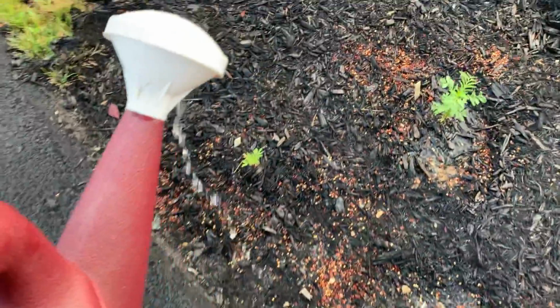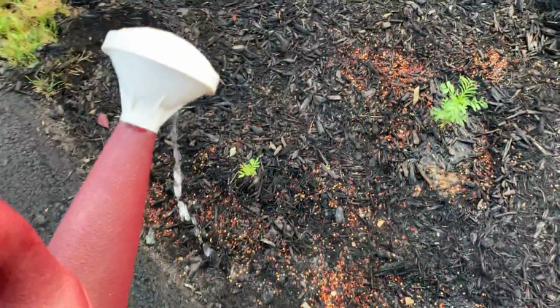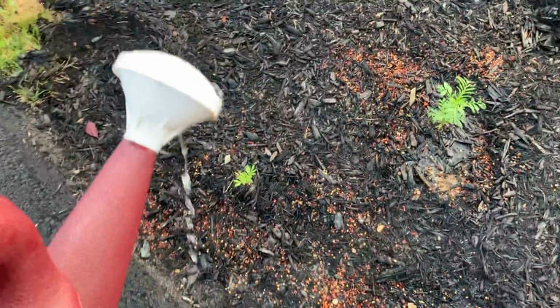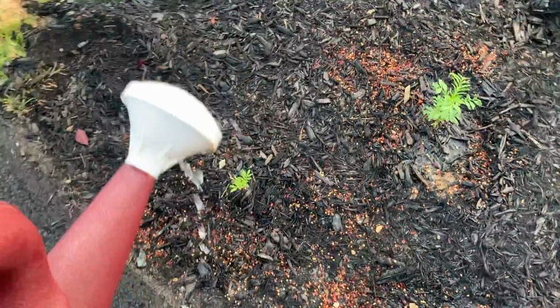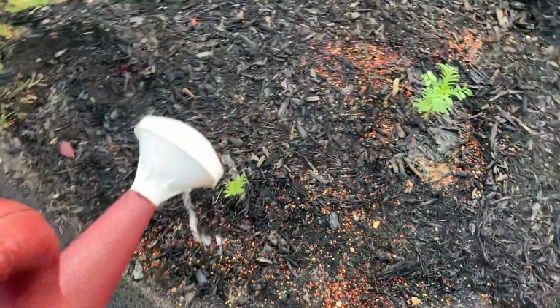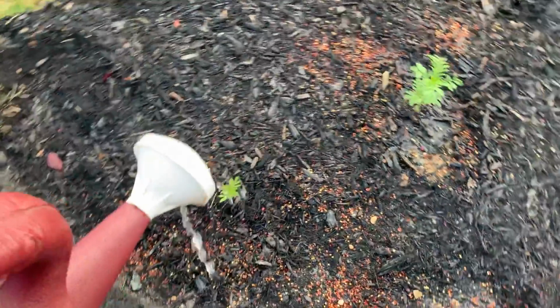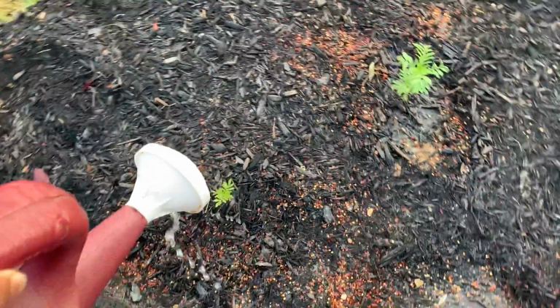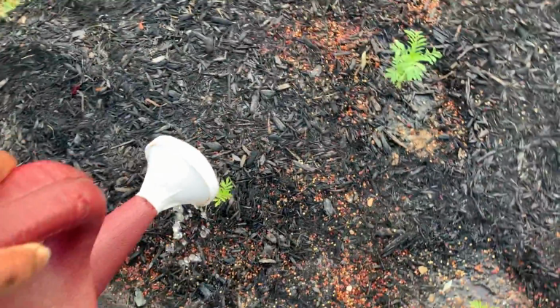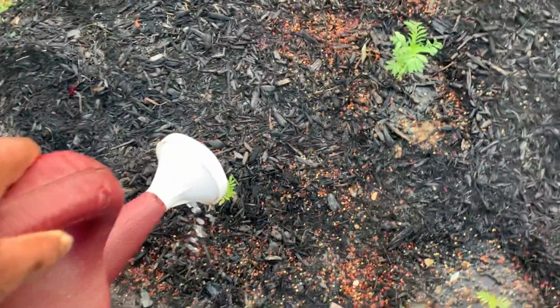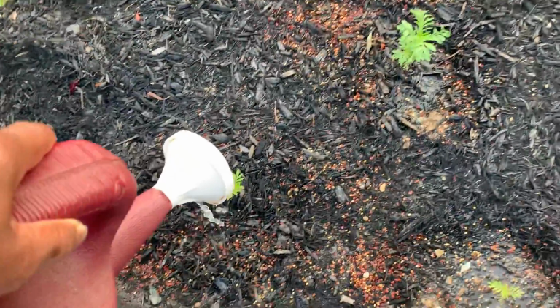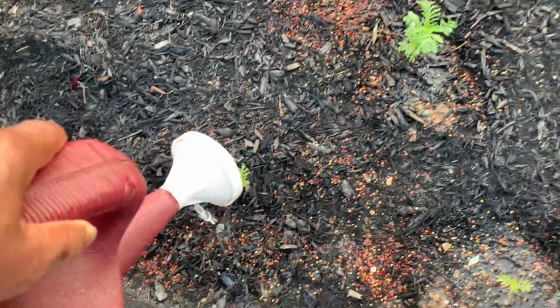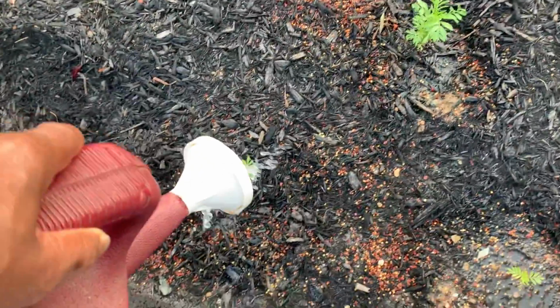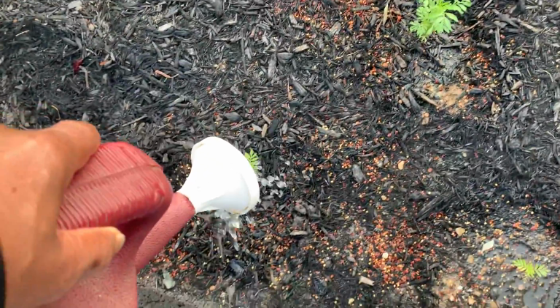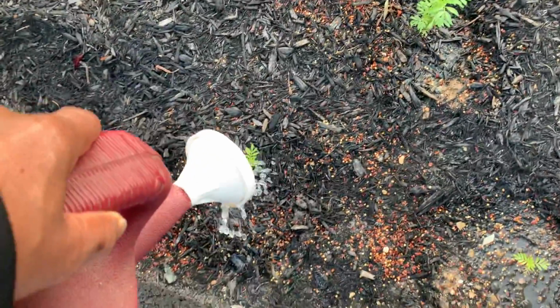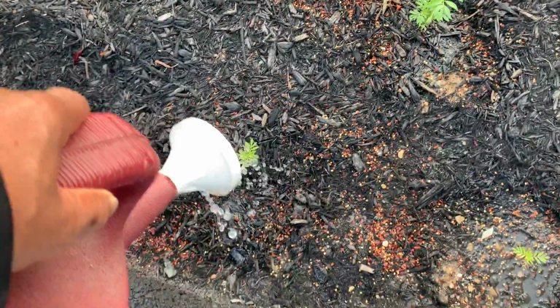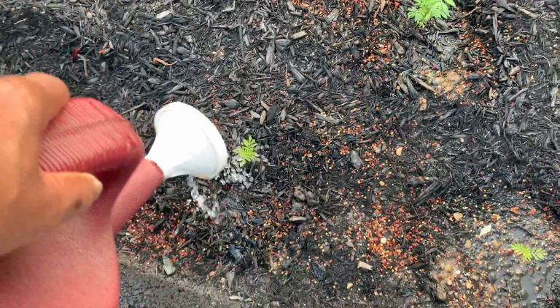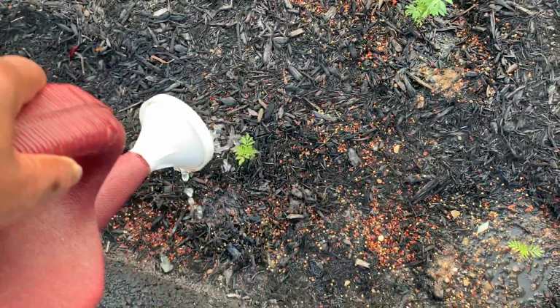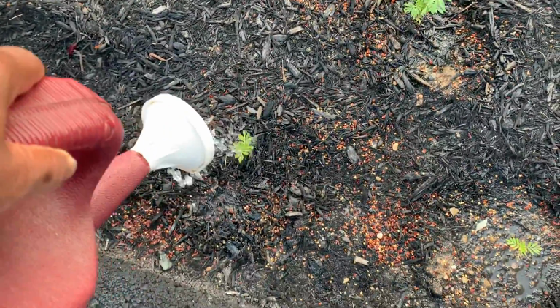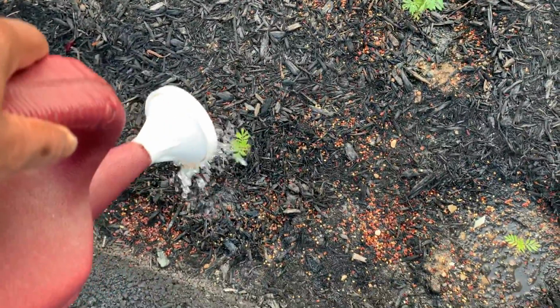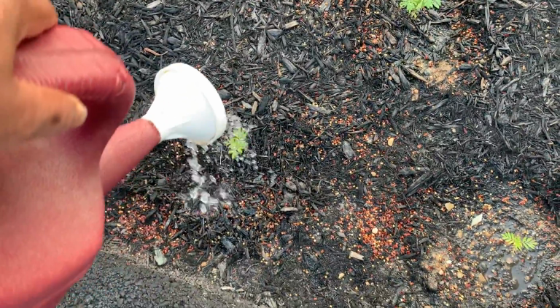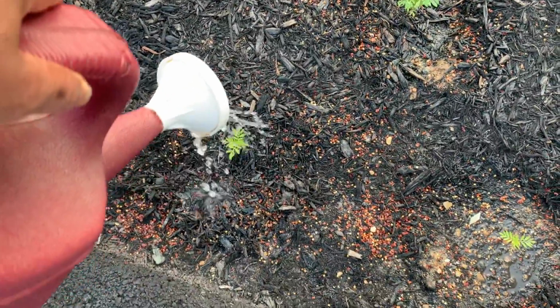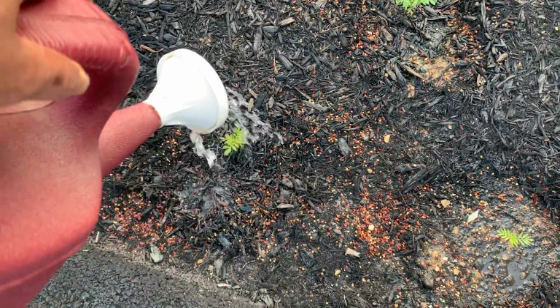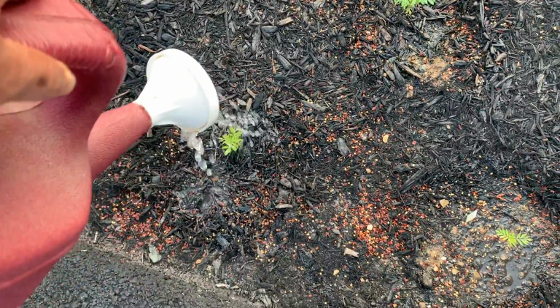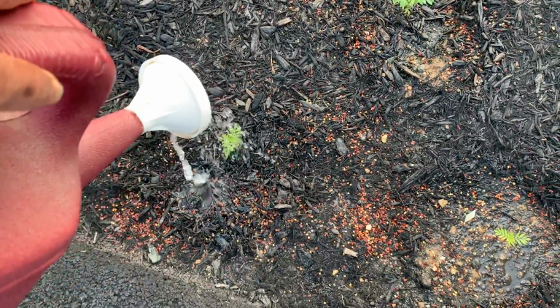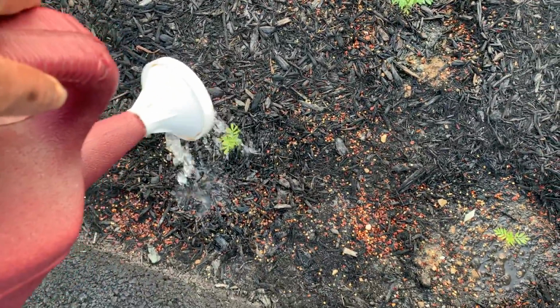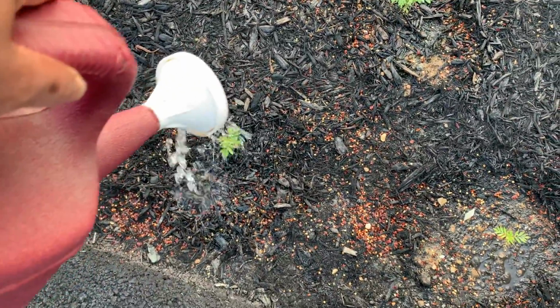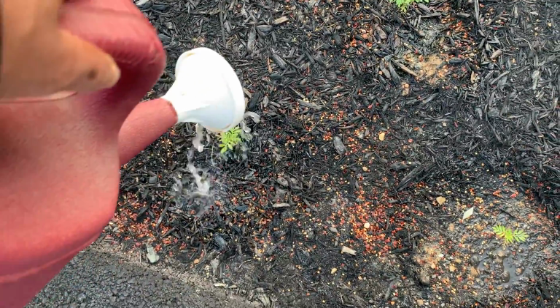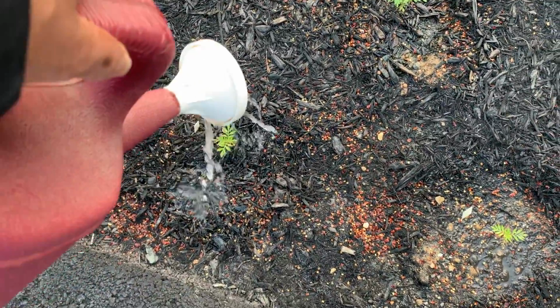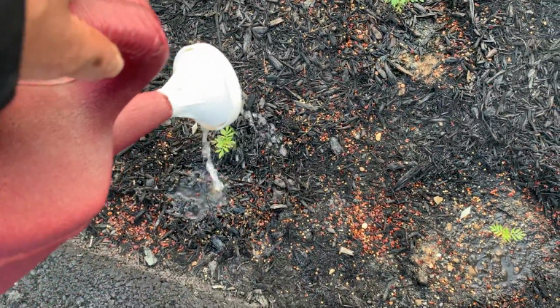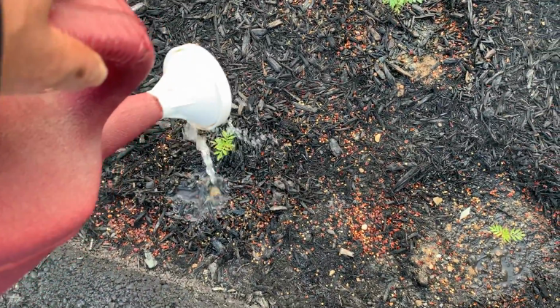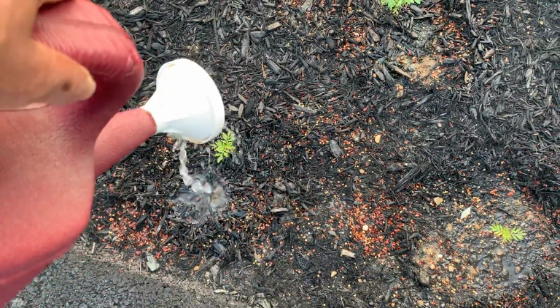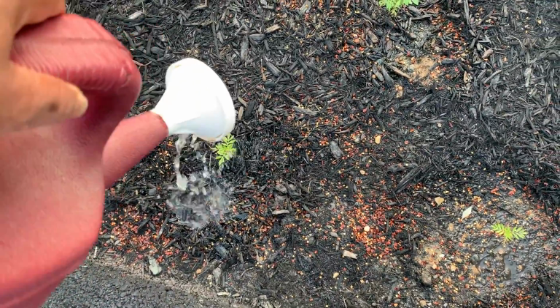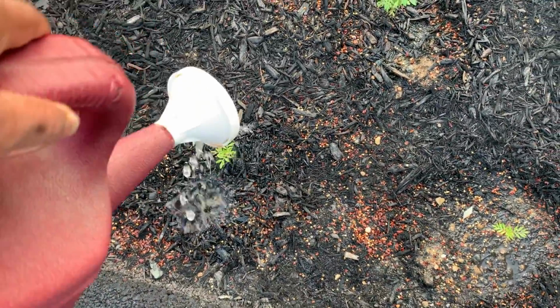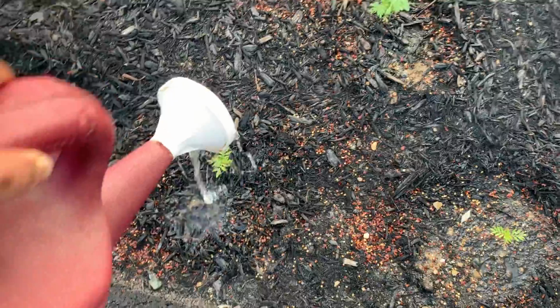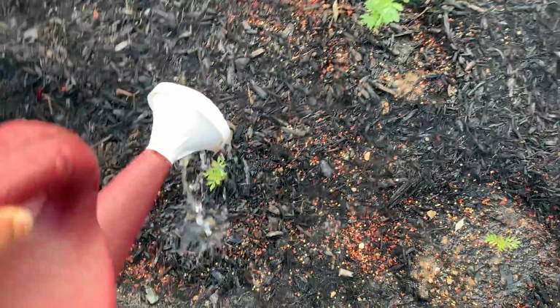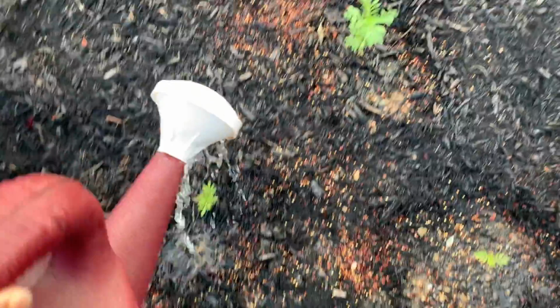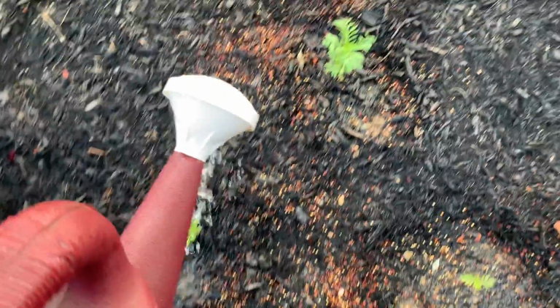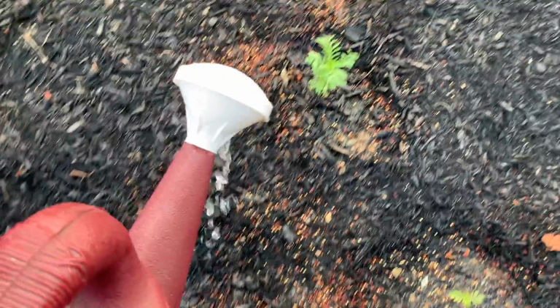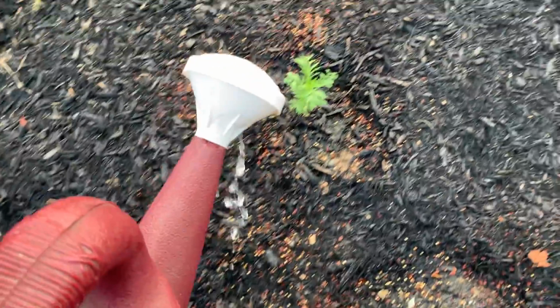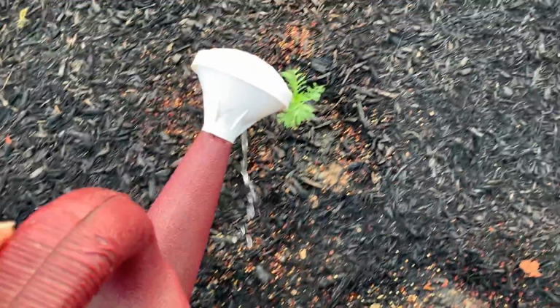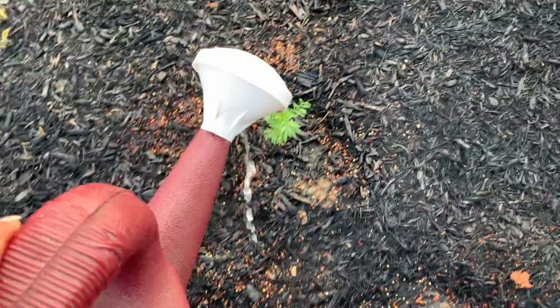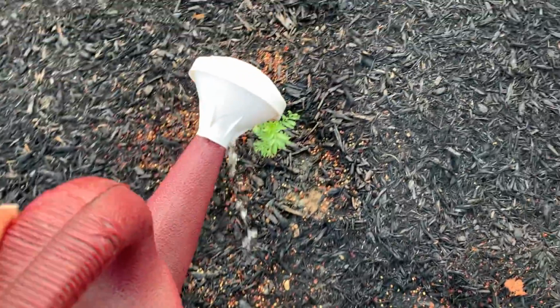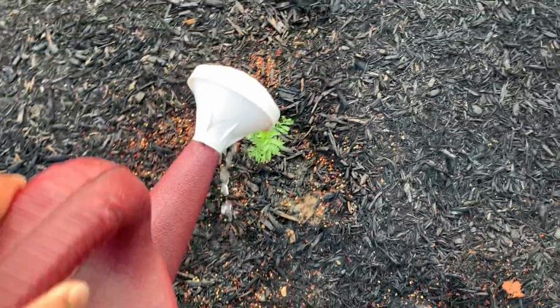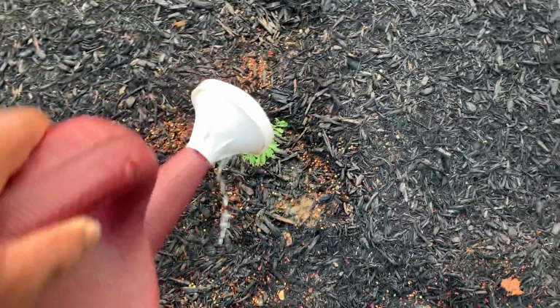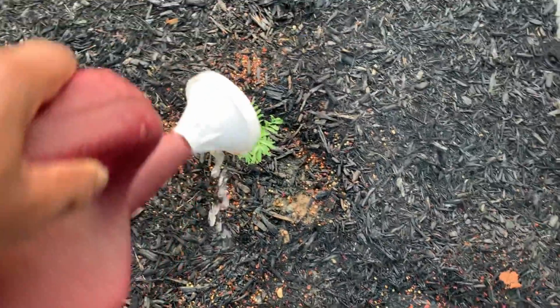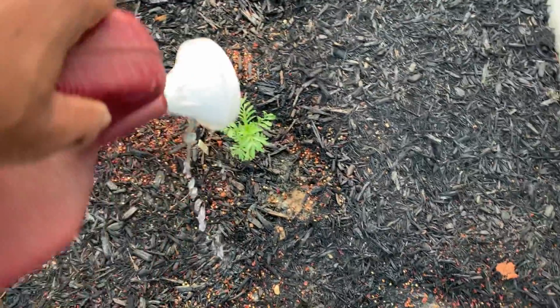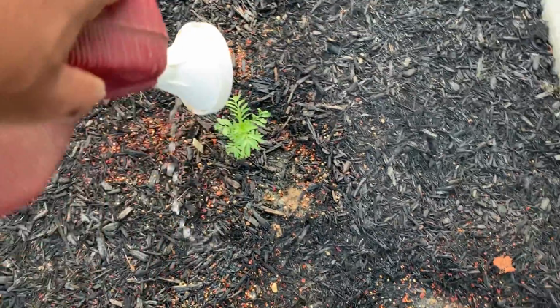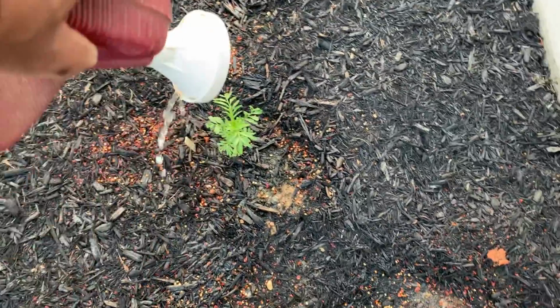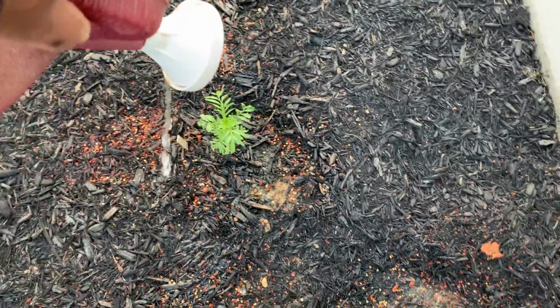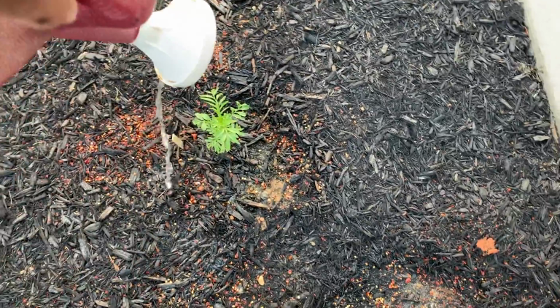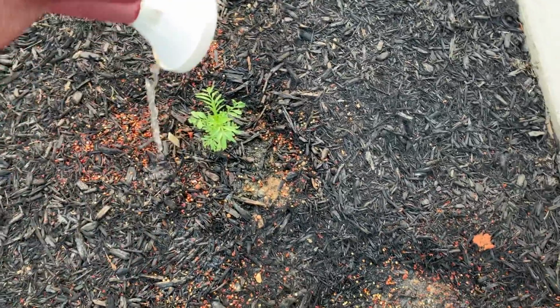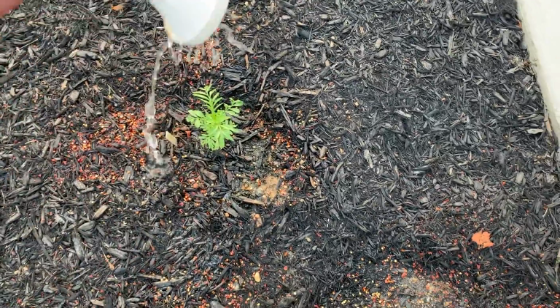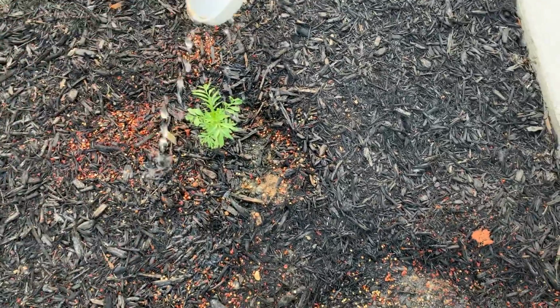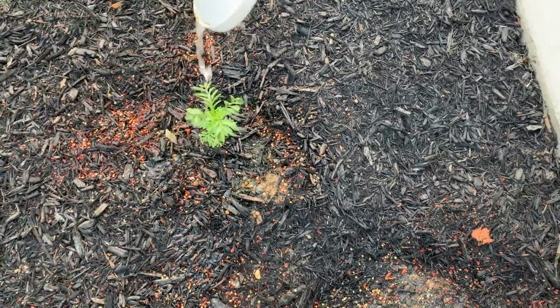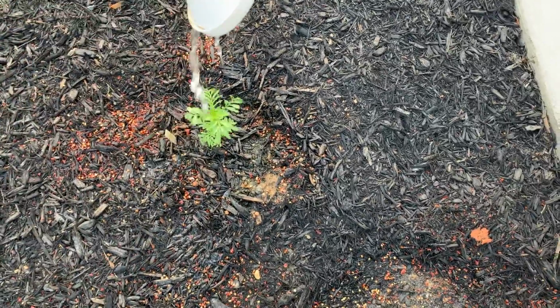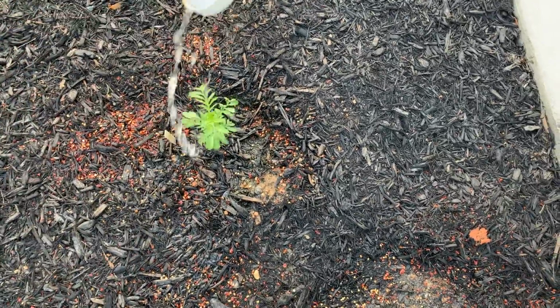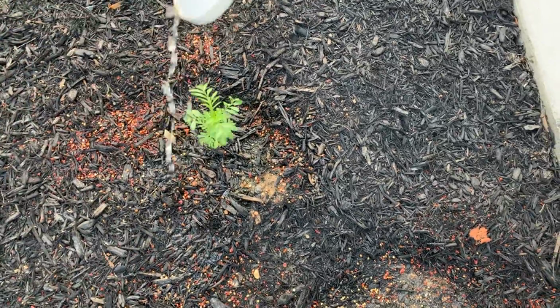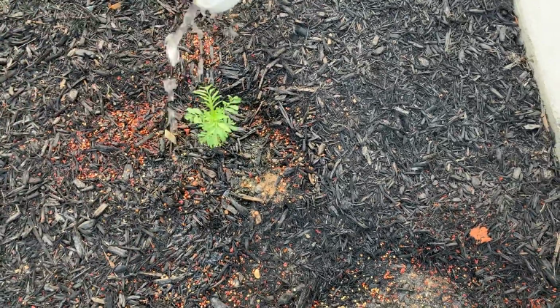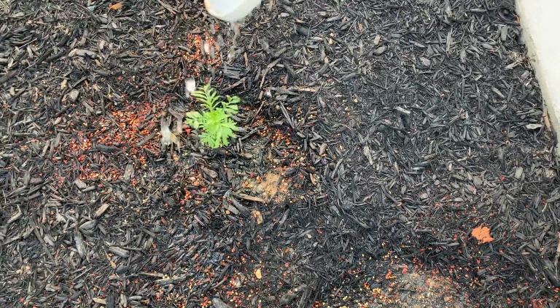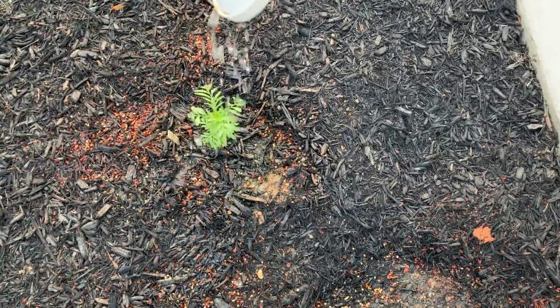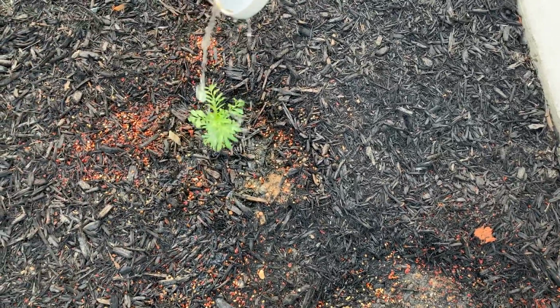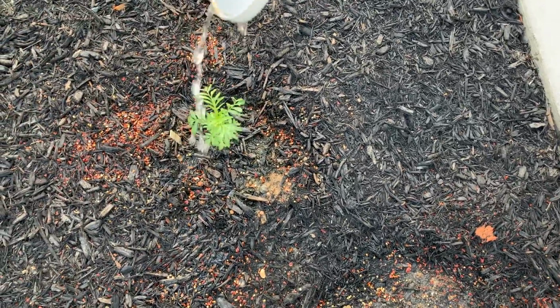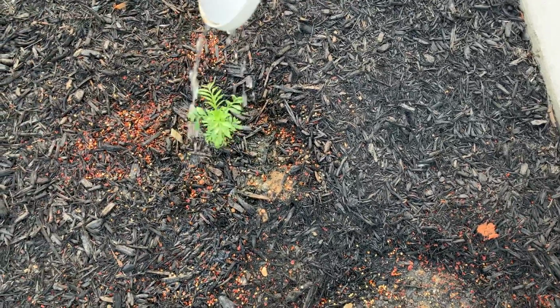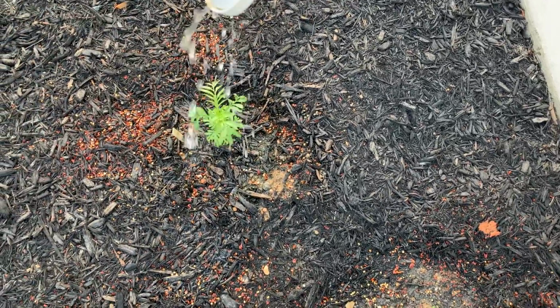We have red pepper sprayed around the area to deter the rabbits. We hope they make it through the next couple of days — we'll be away.